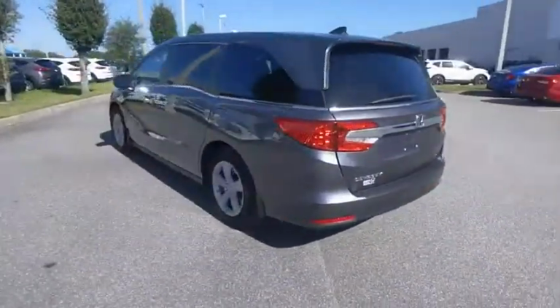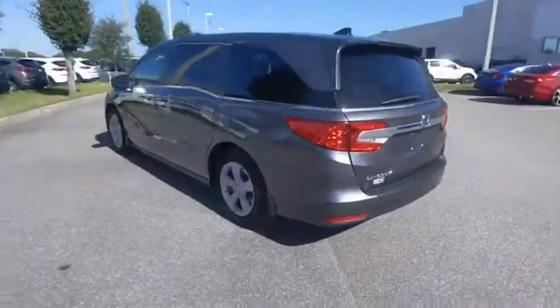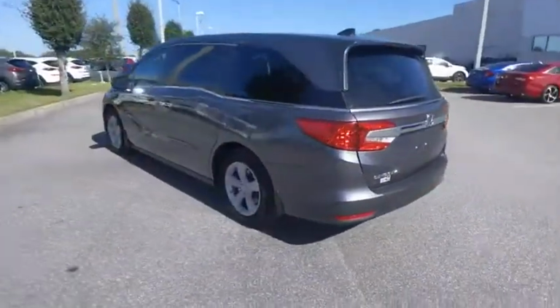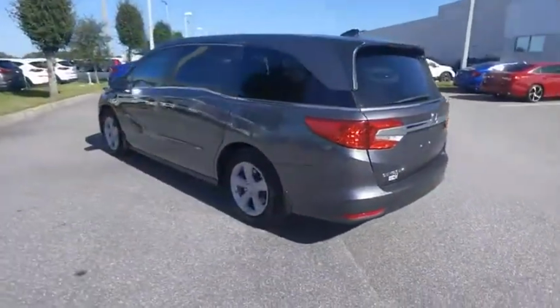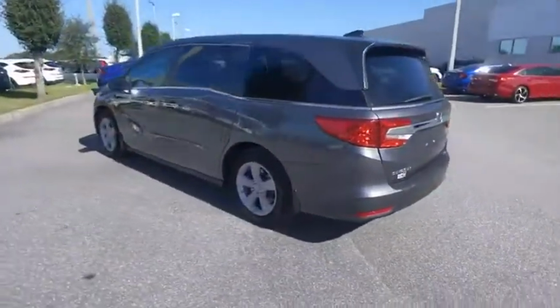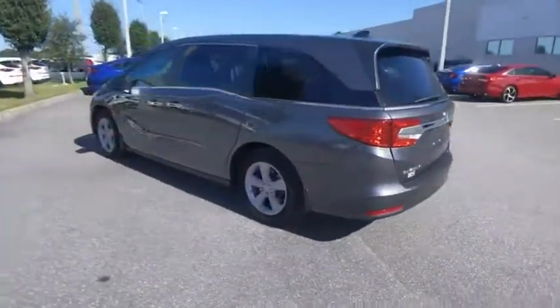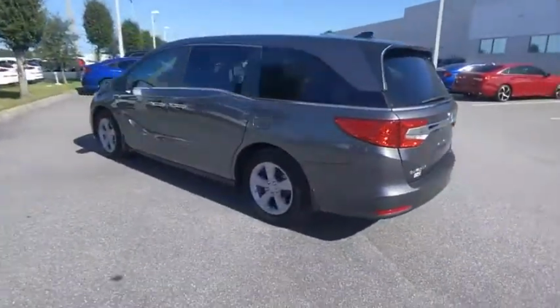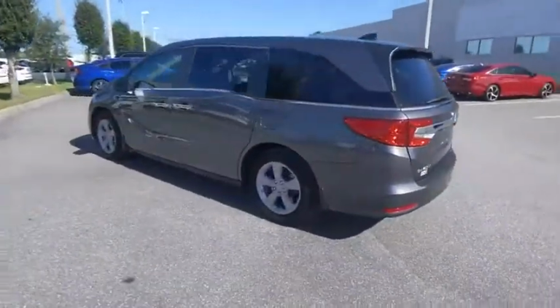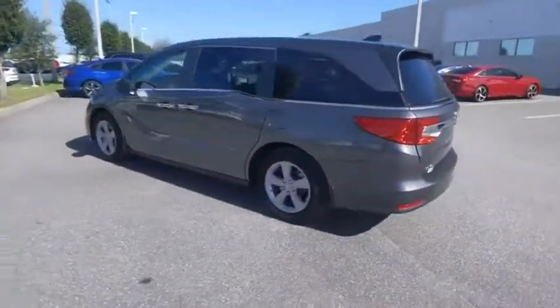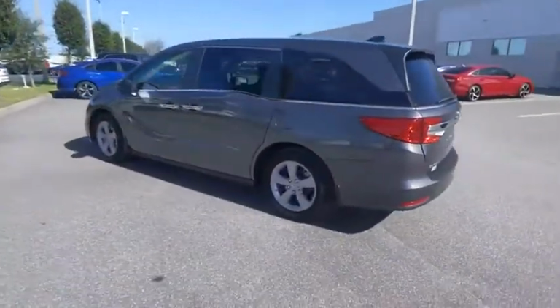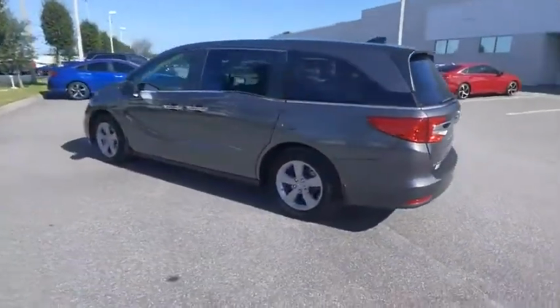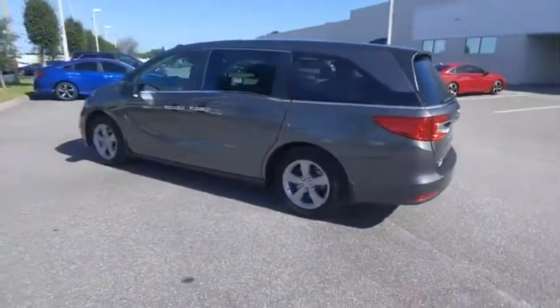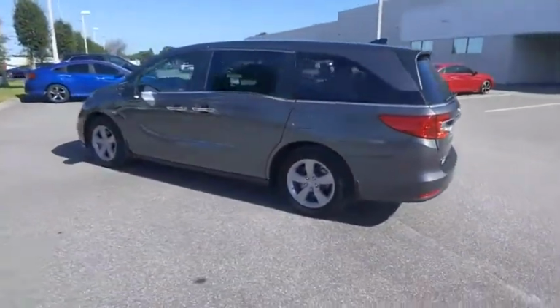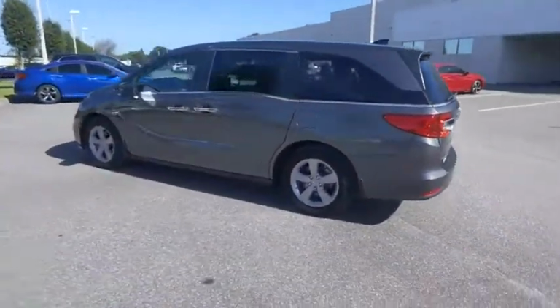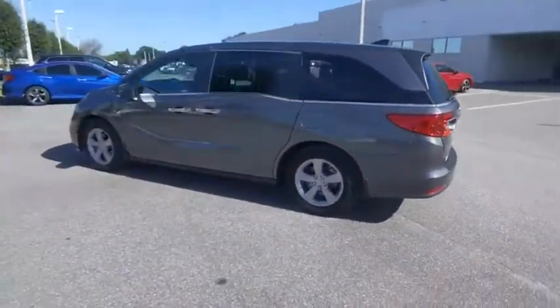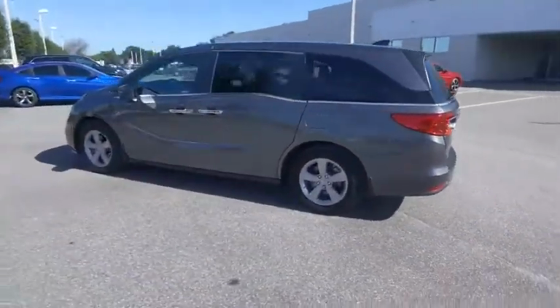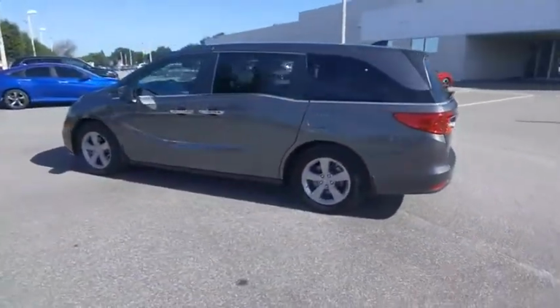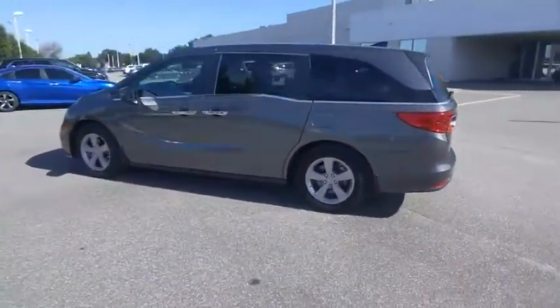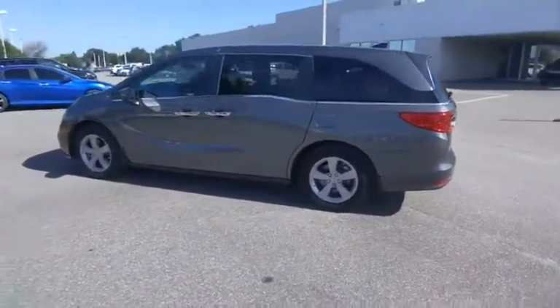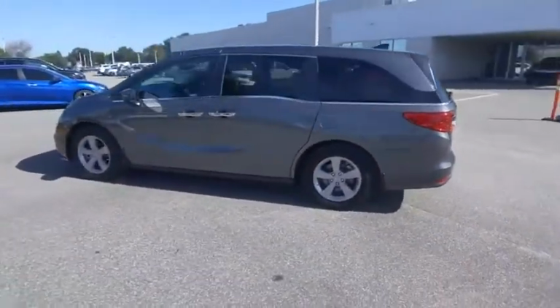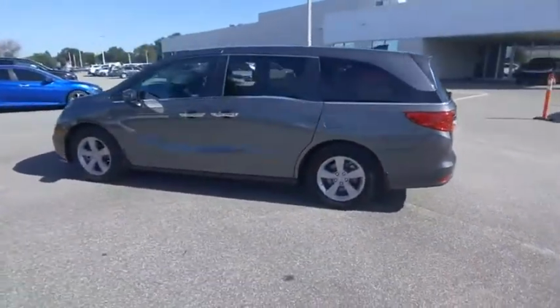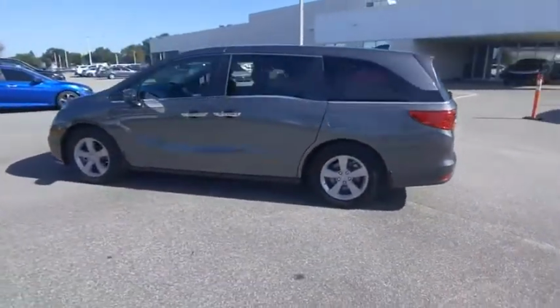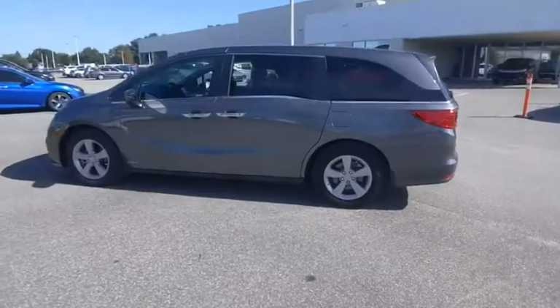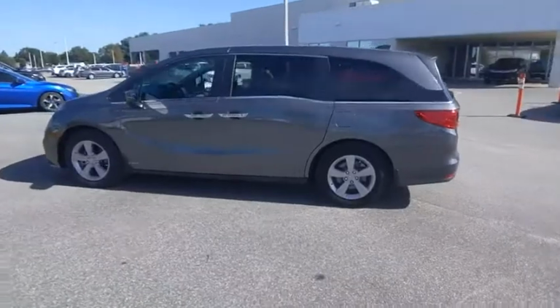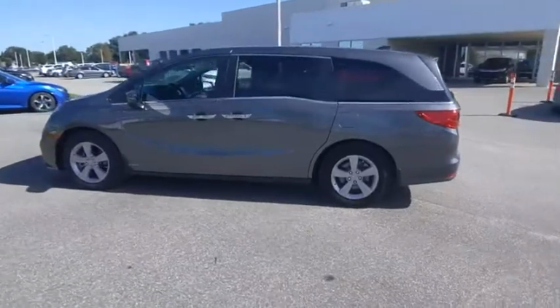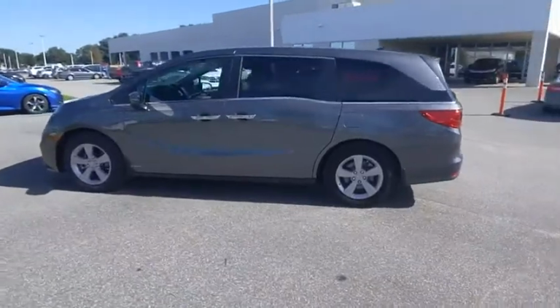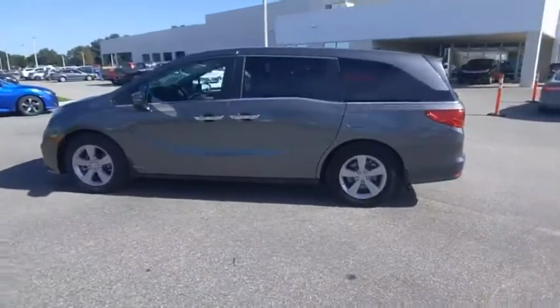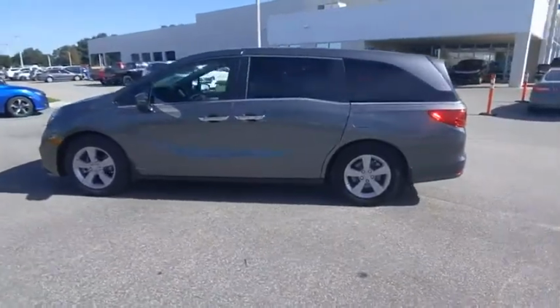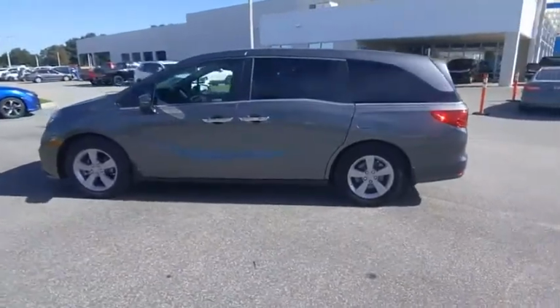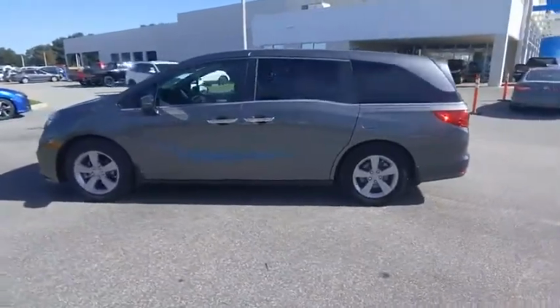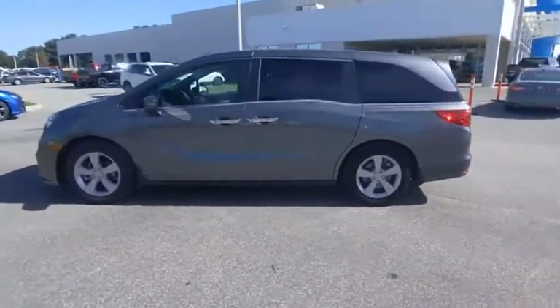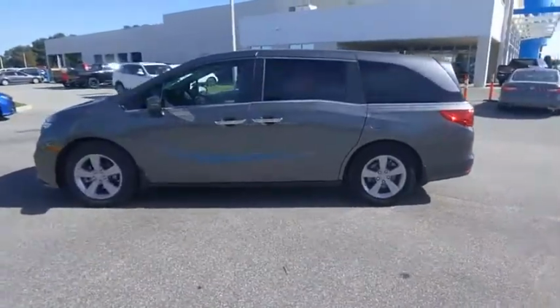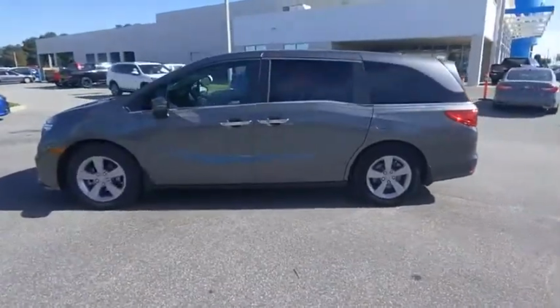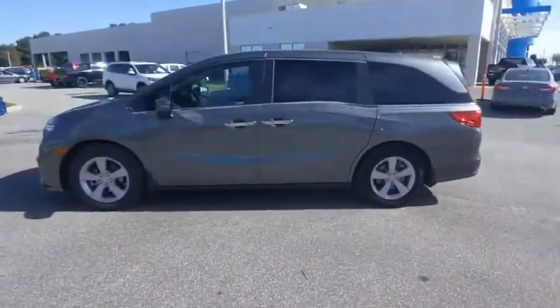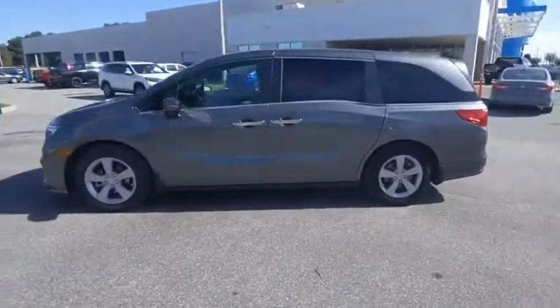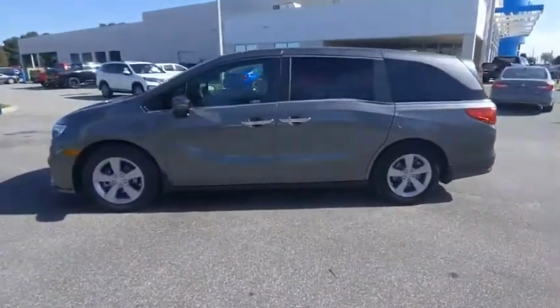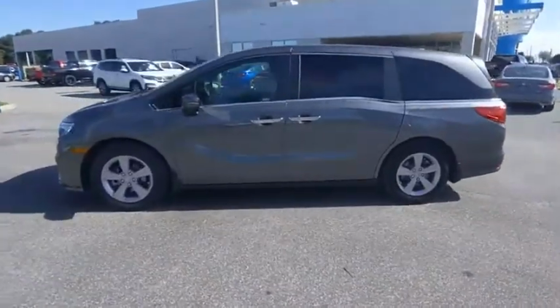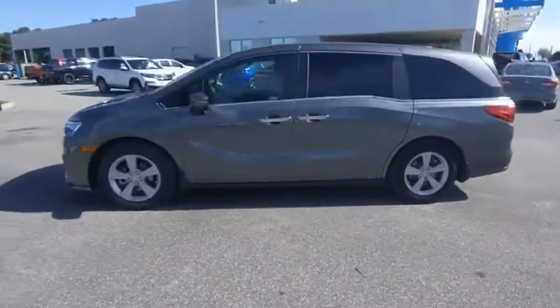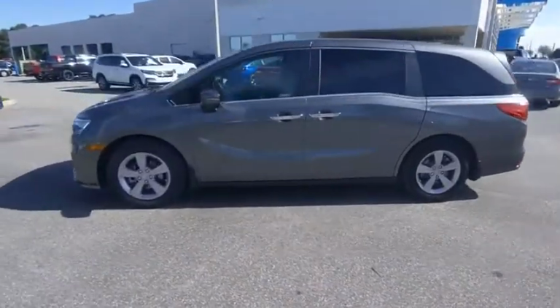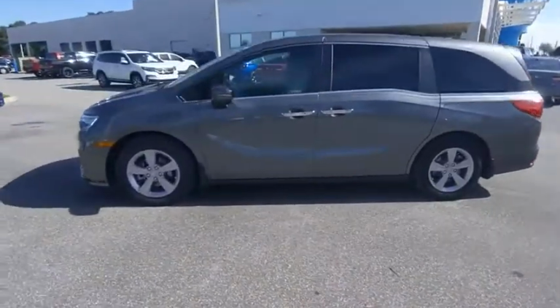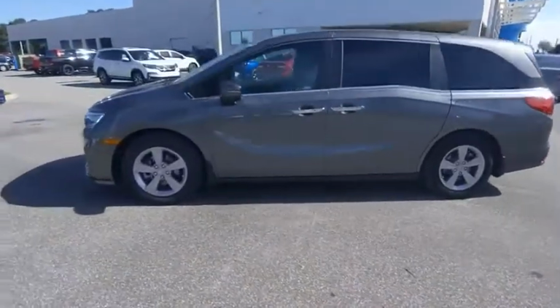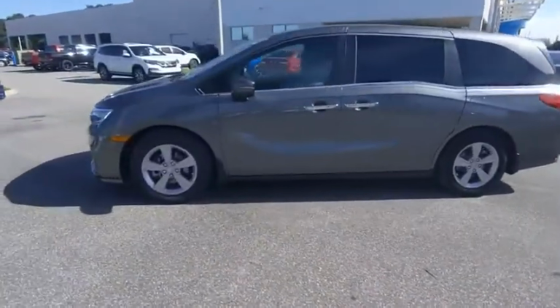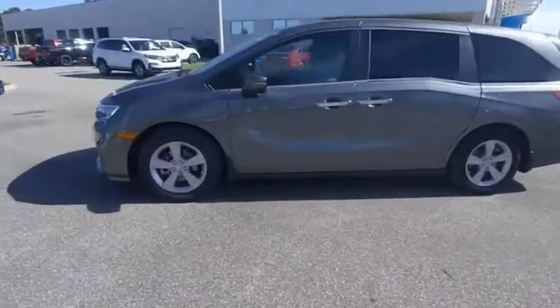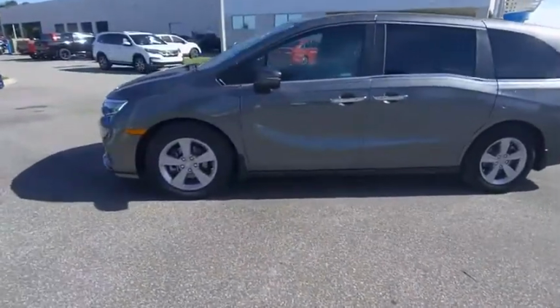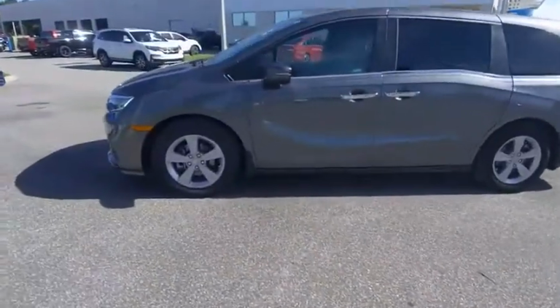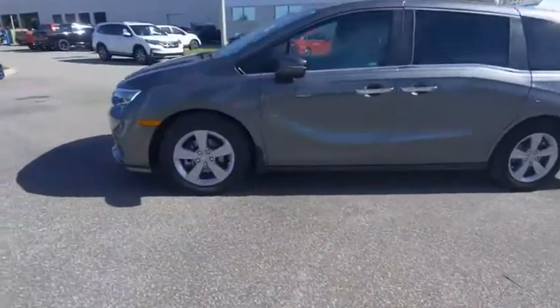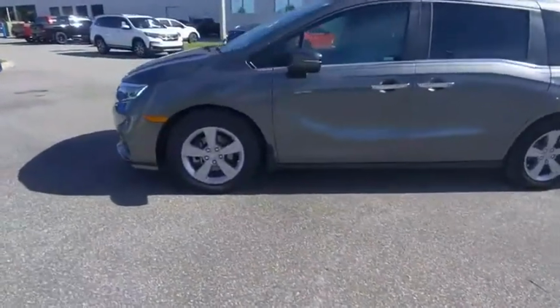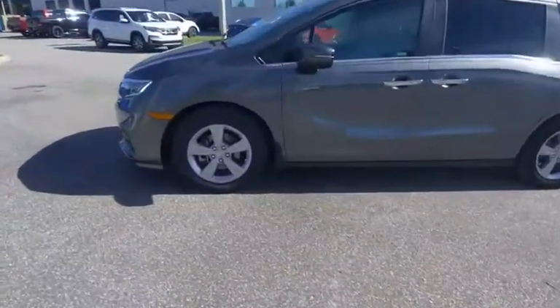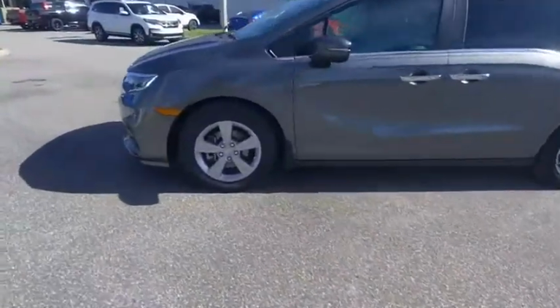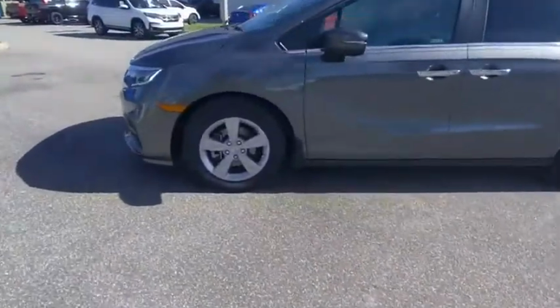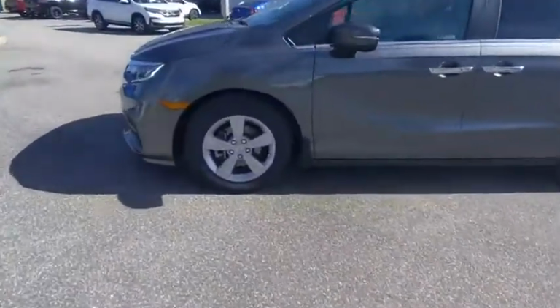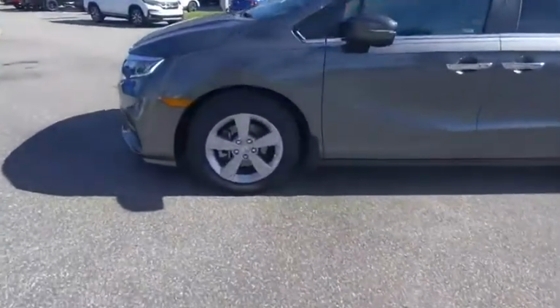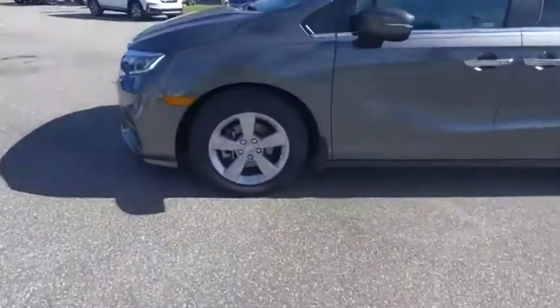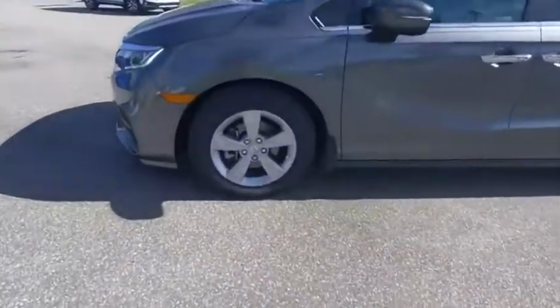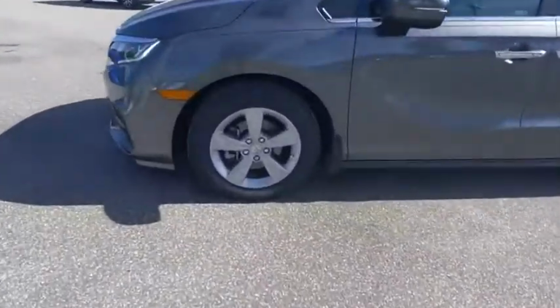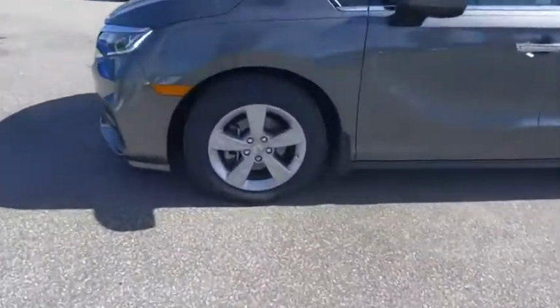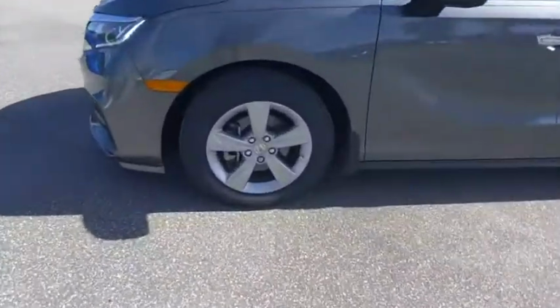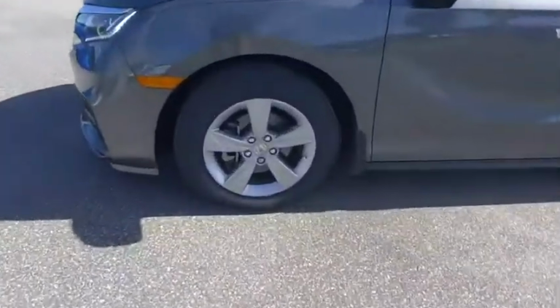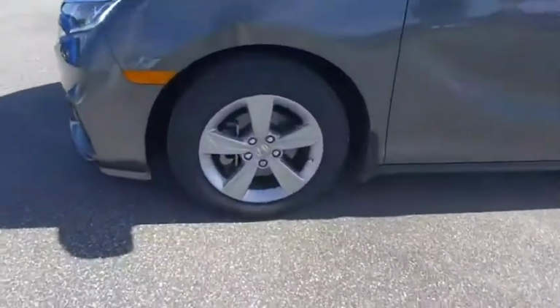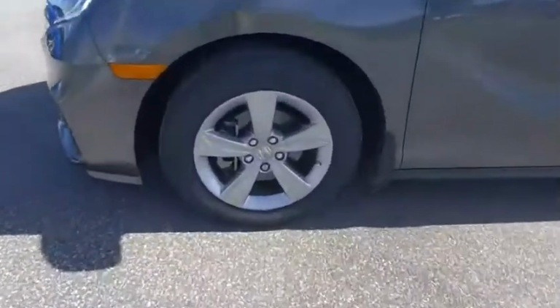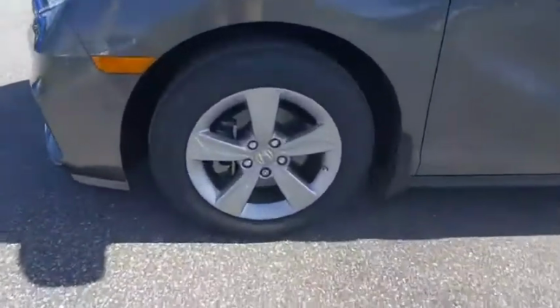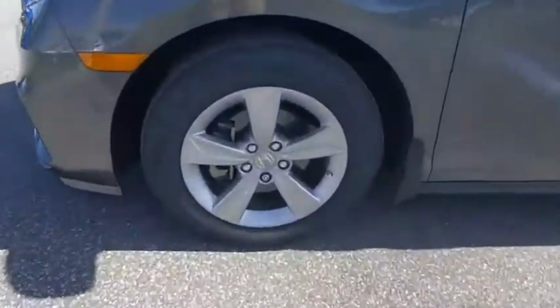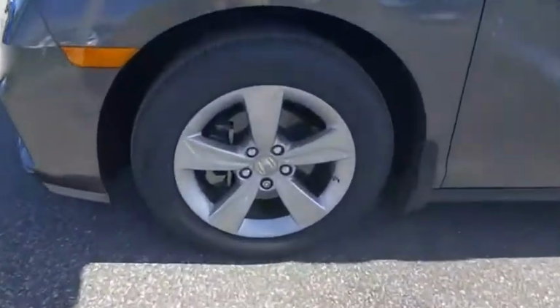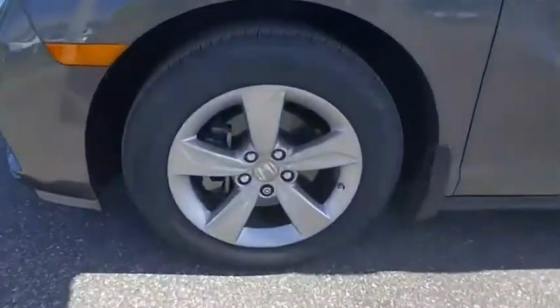And is priced below $30,000. This vehicle has less than 30,000 miles. Here are some of this vehicle's great options.